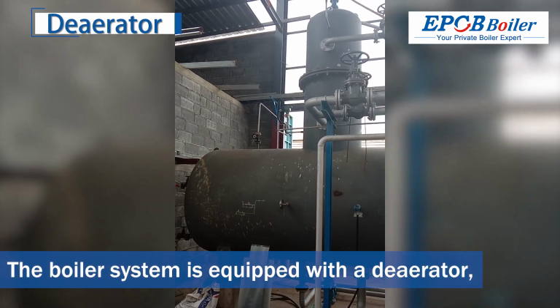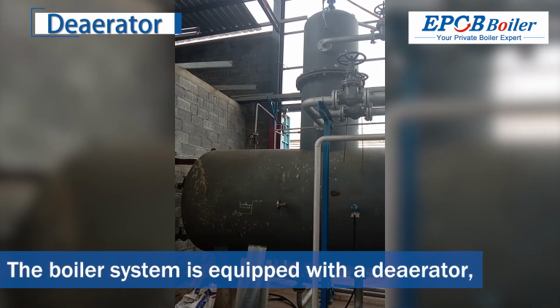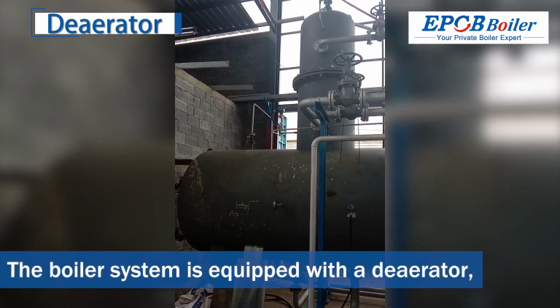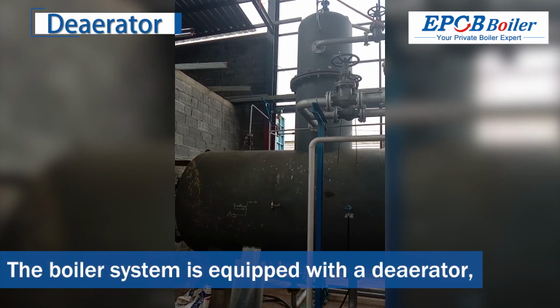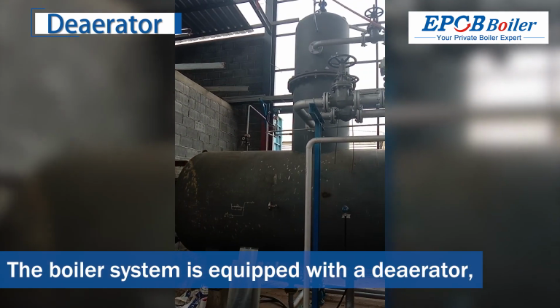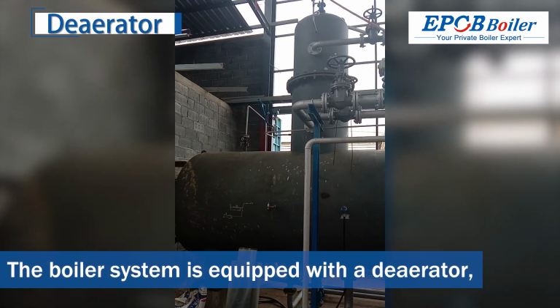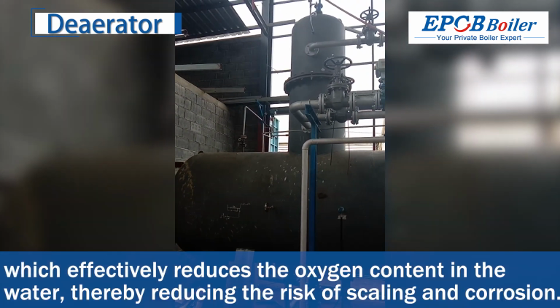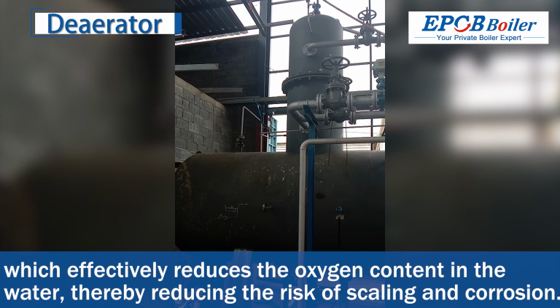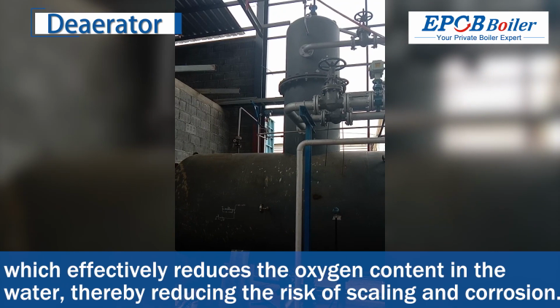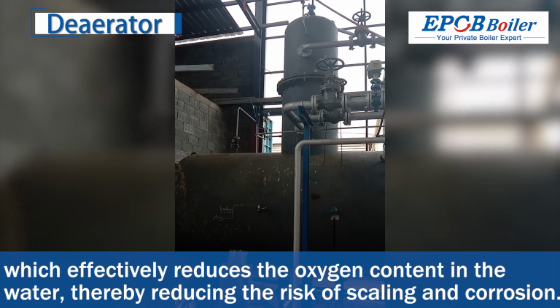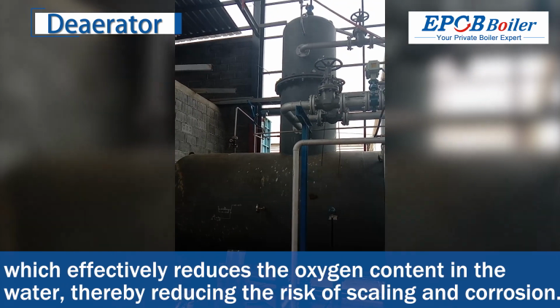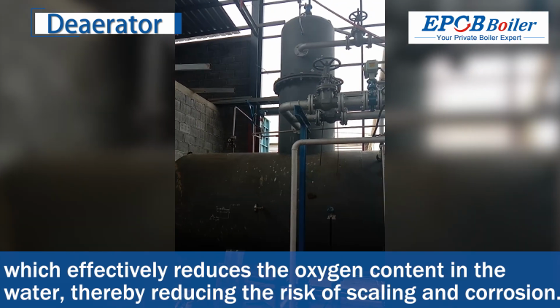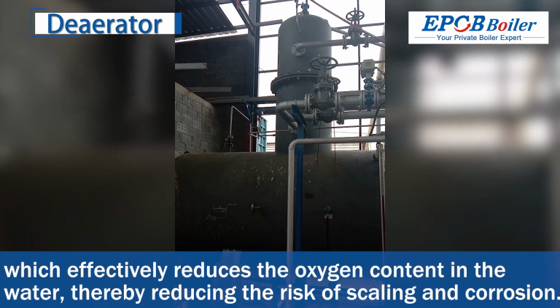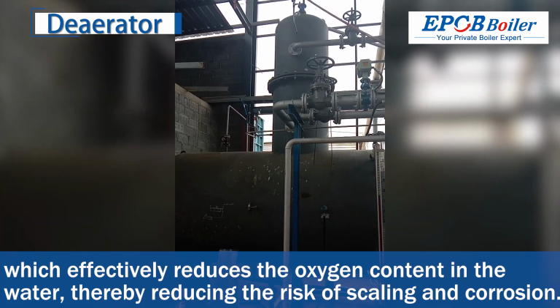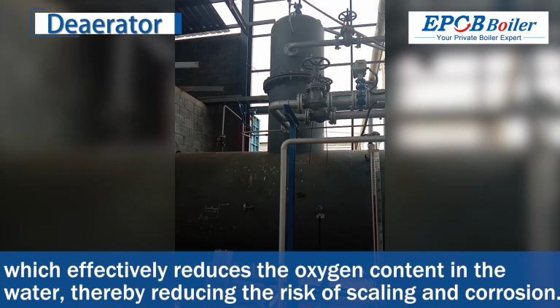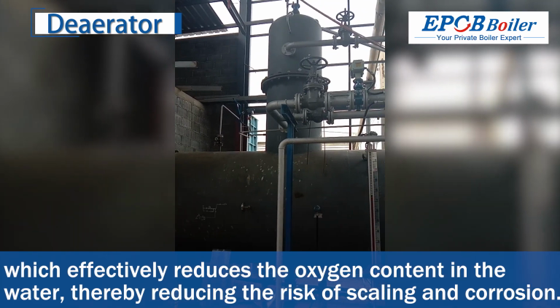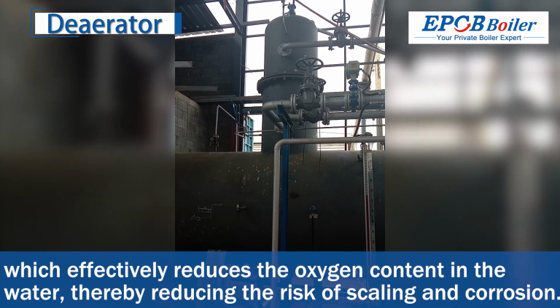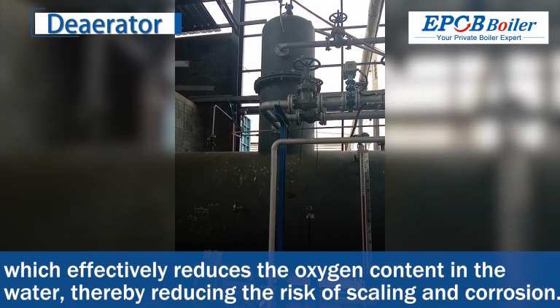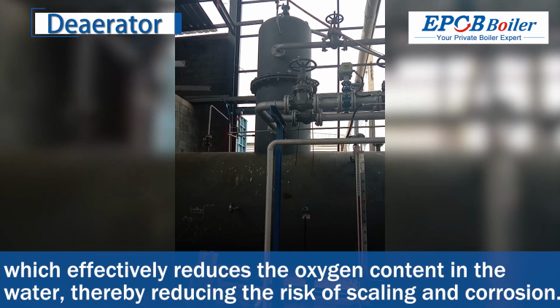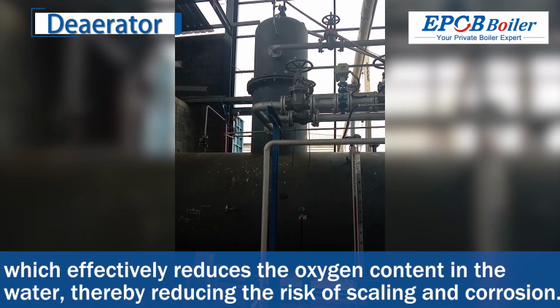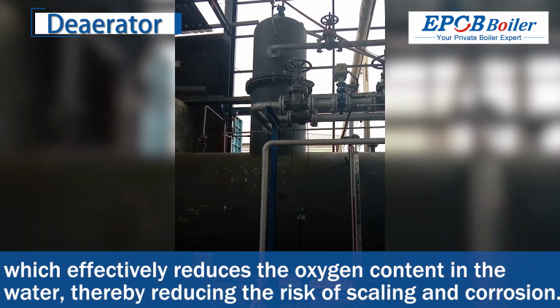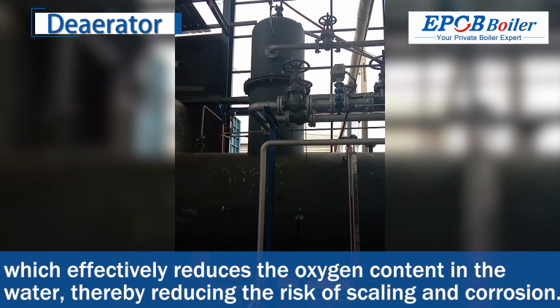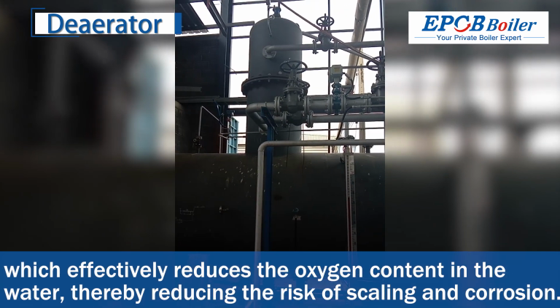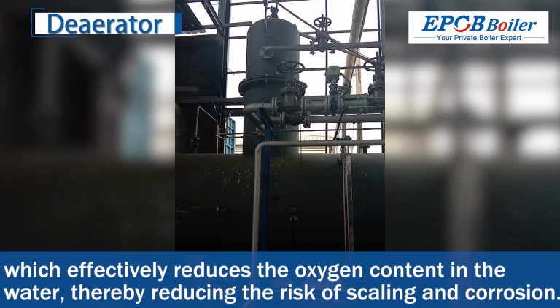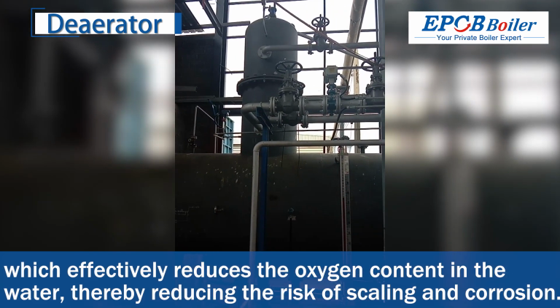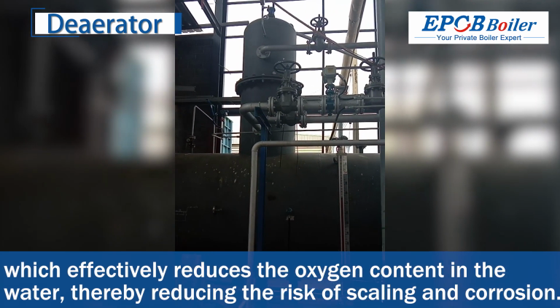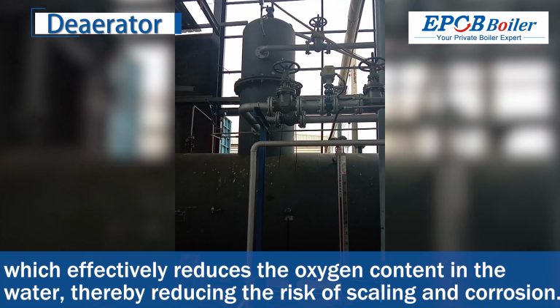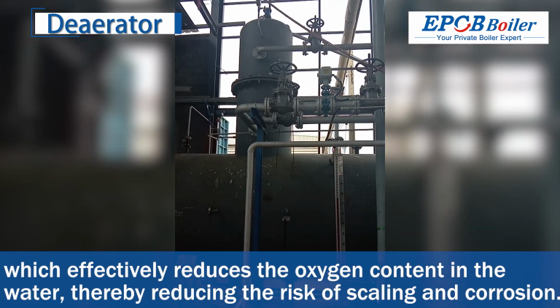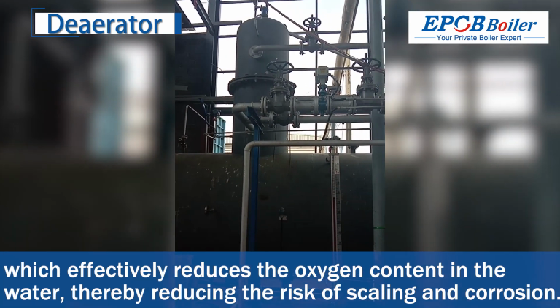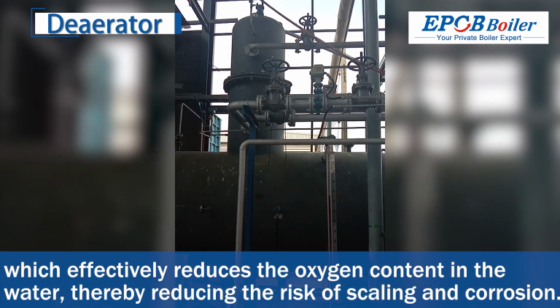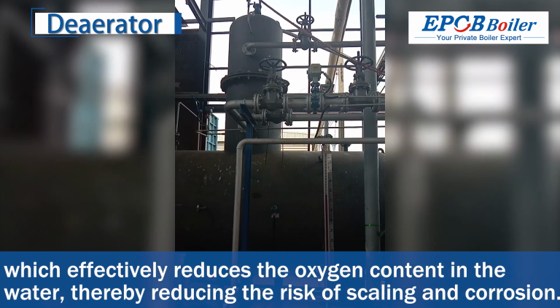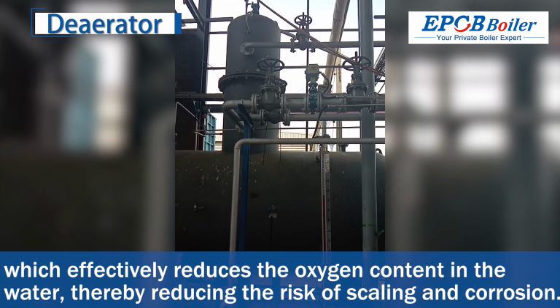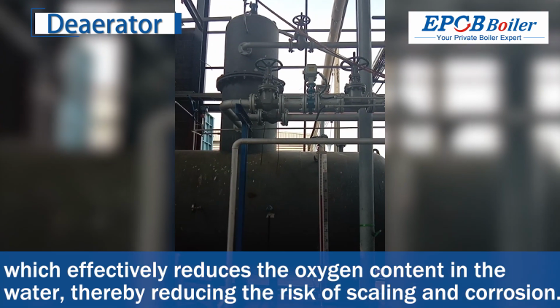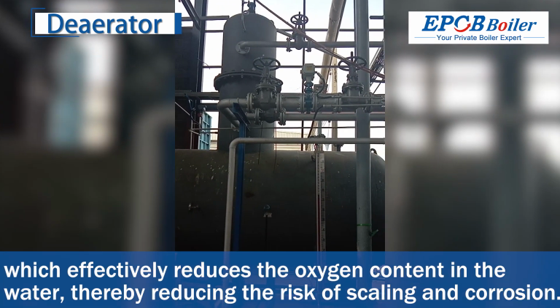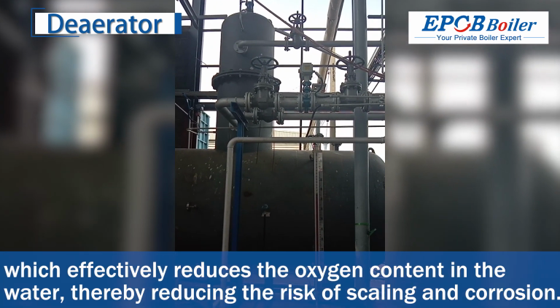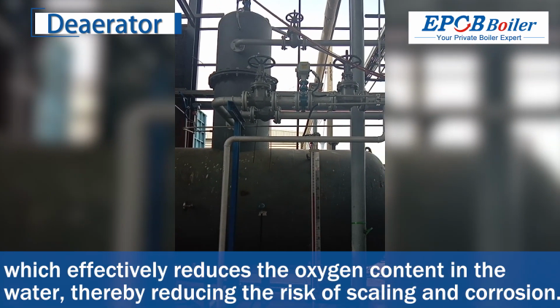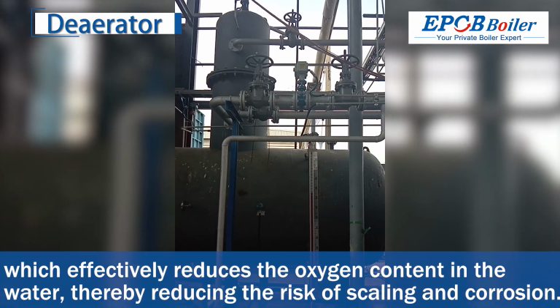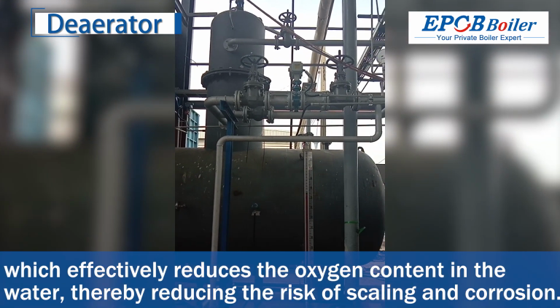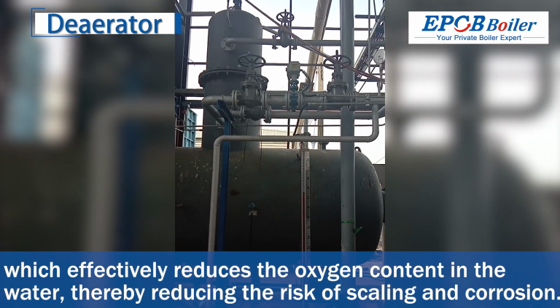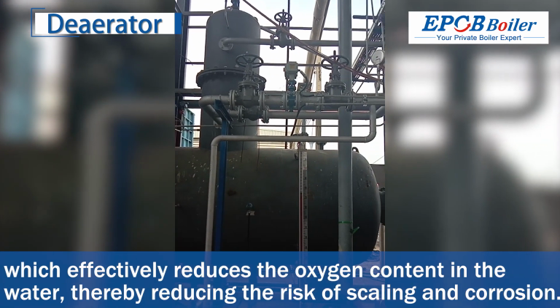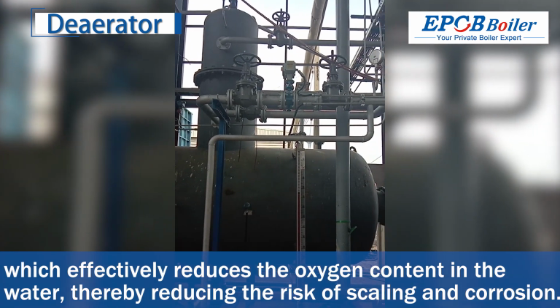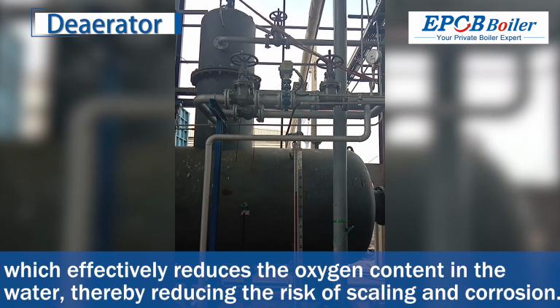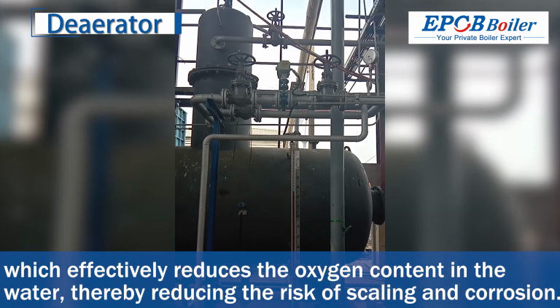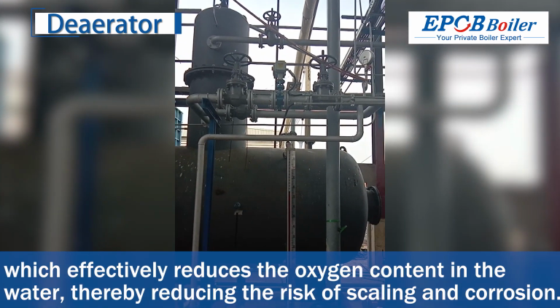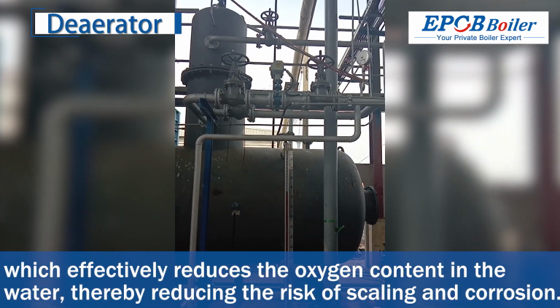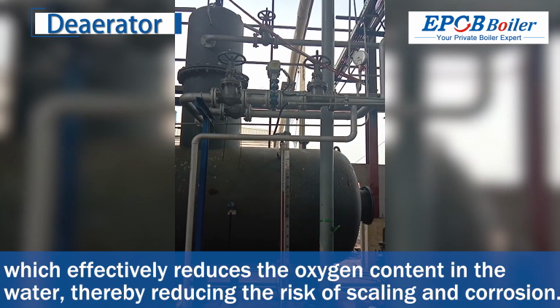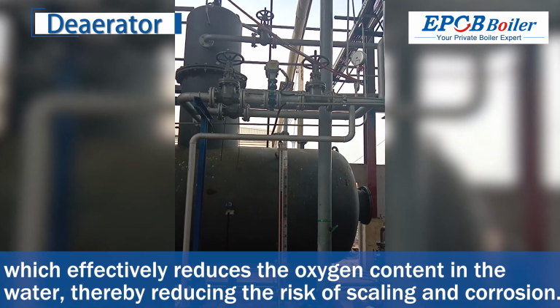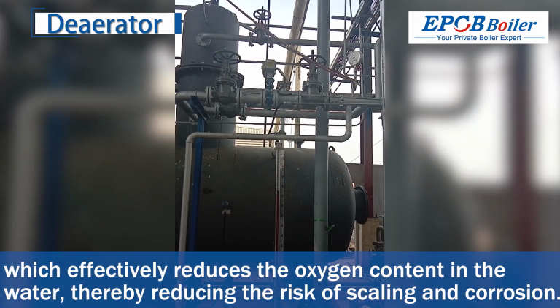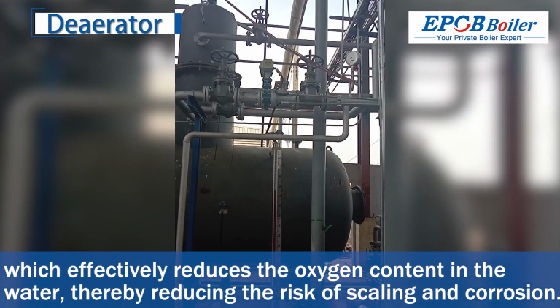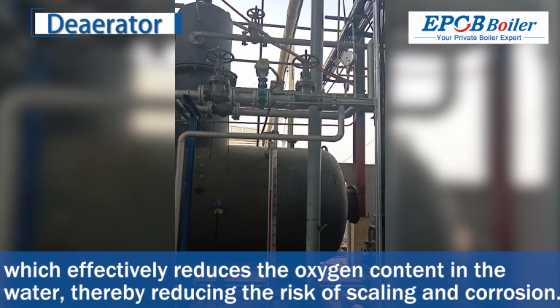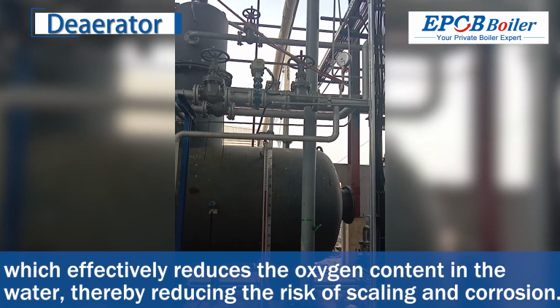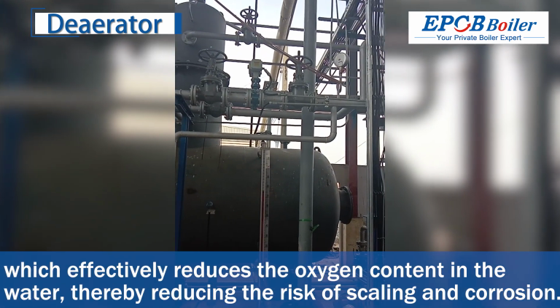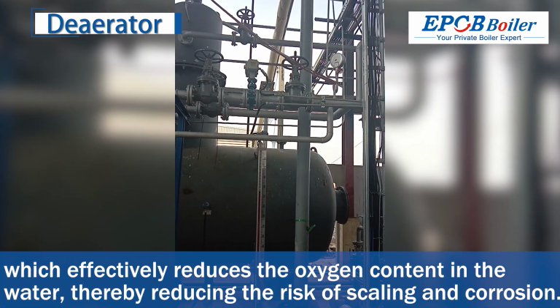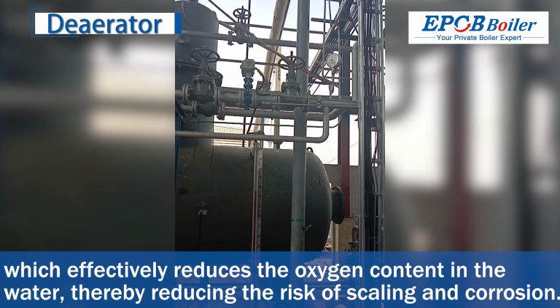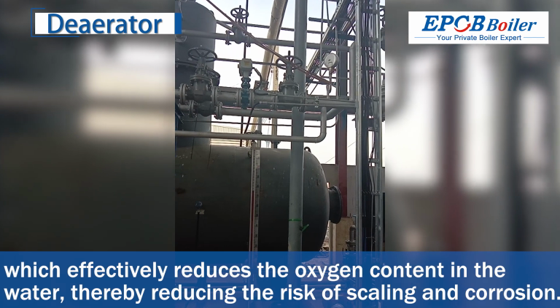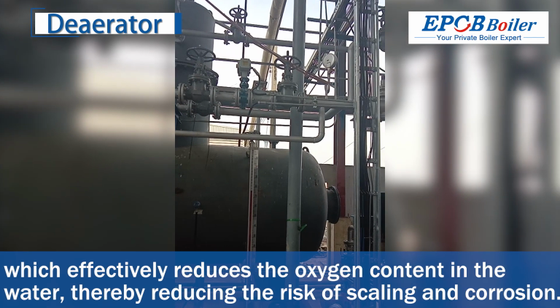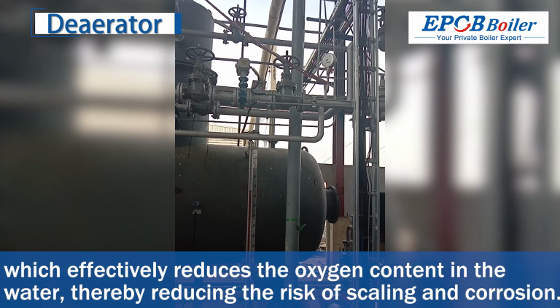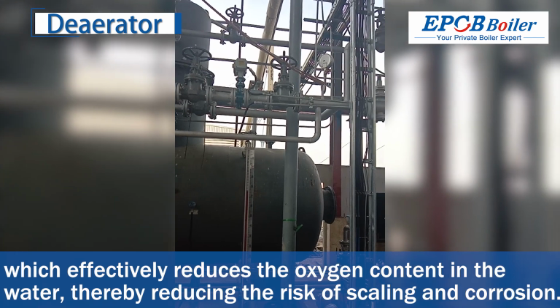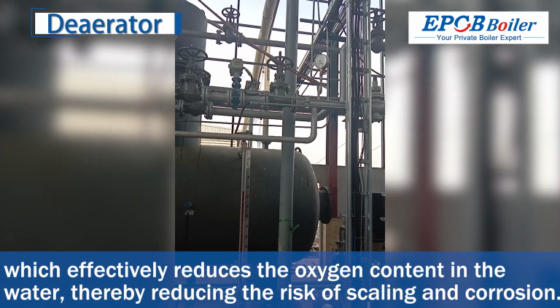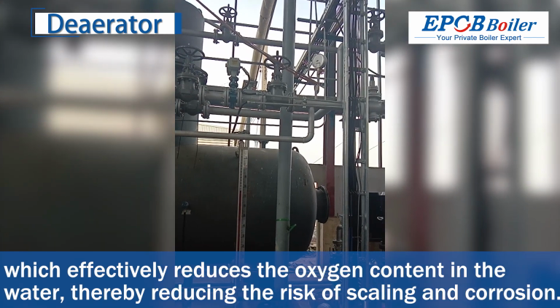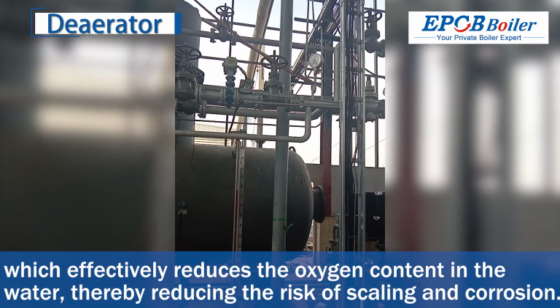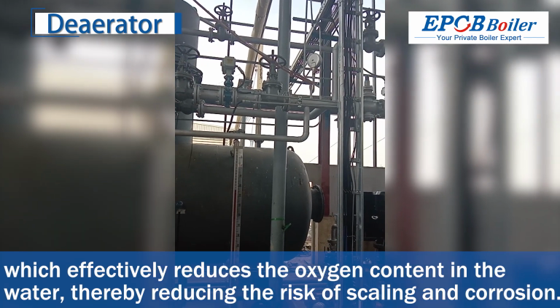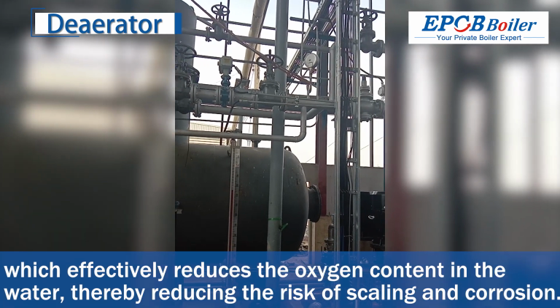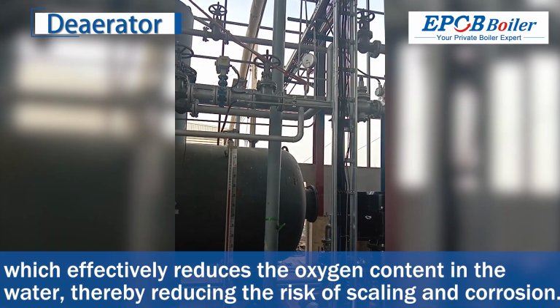The boiler system is equipped with a deaerator, which effectively reduces the oxygen content in the water, thereby reducing the risk of scaling and corrosion.